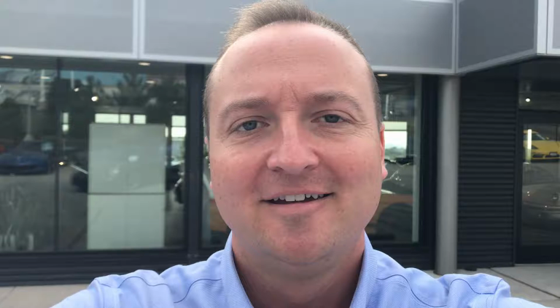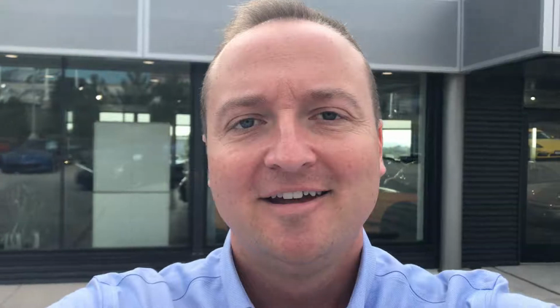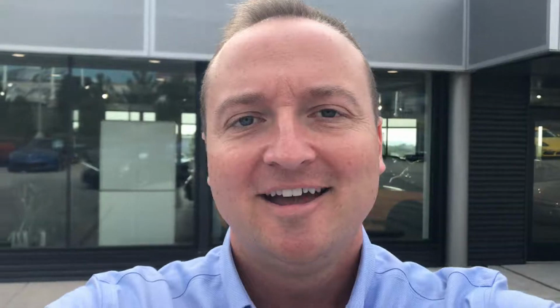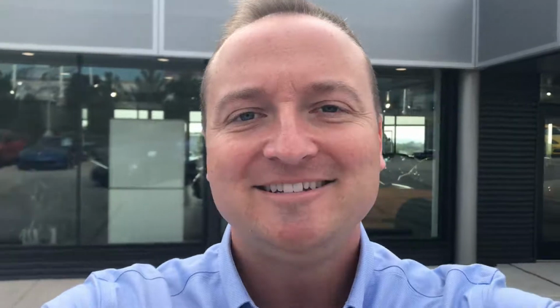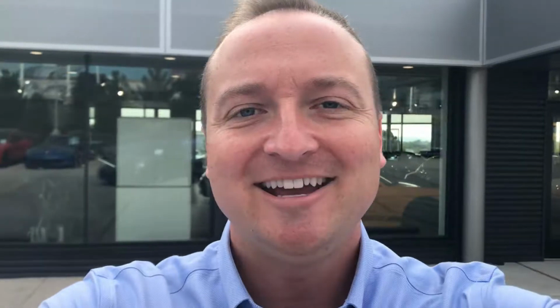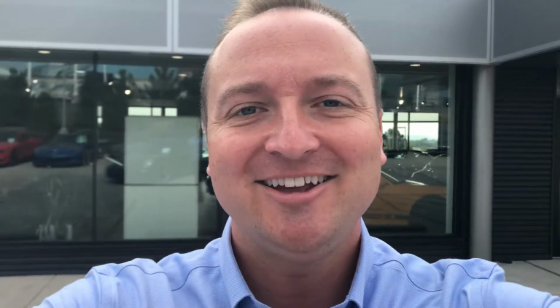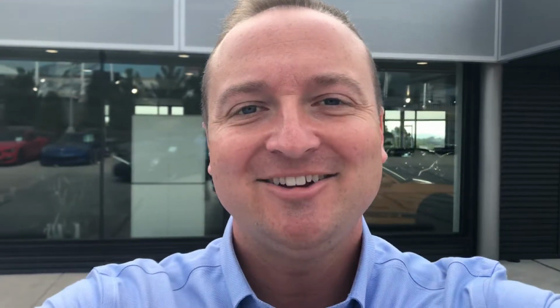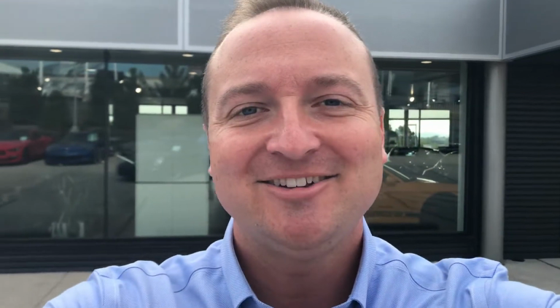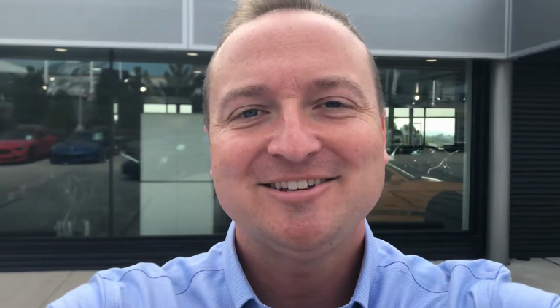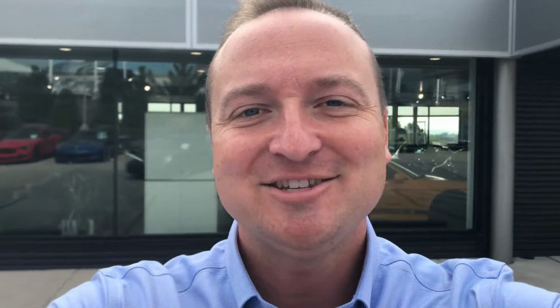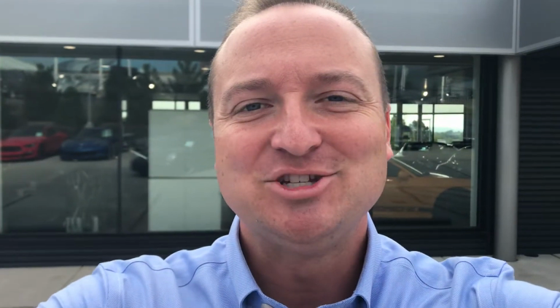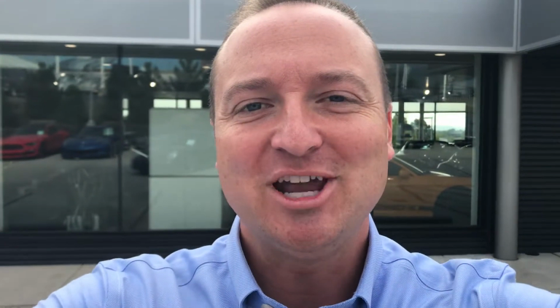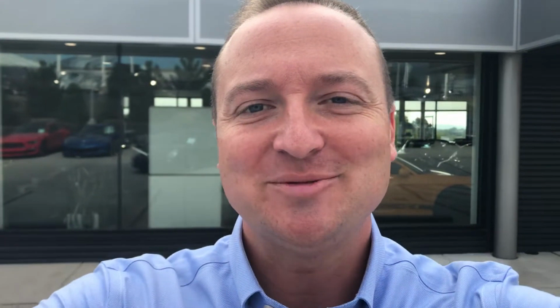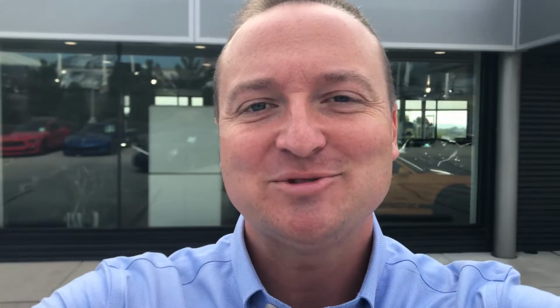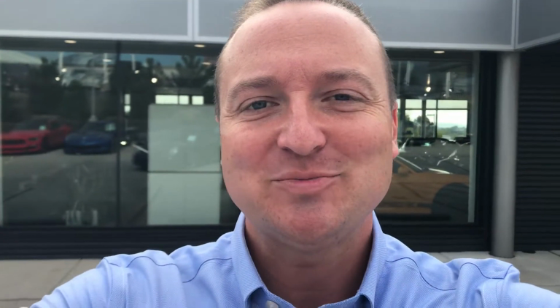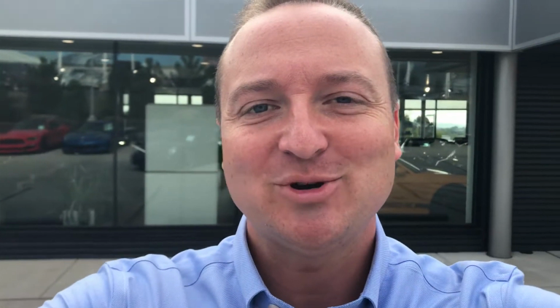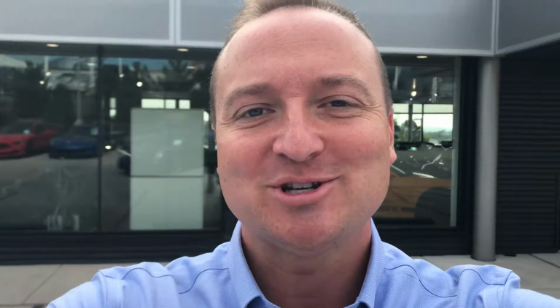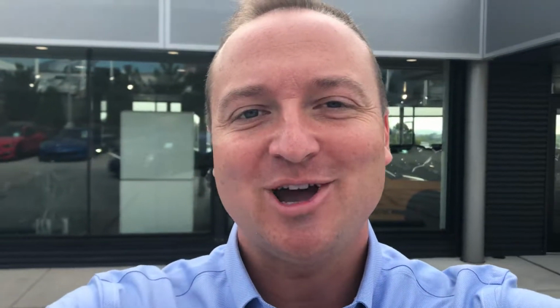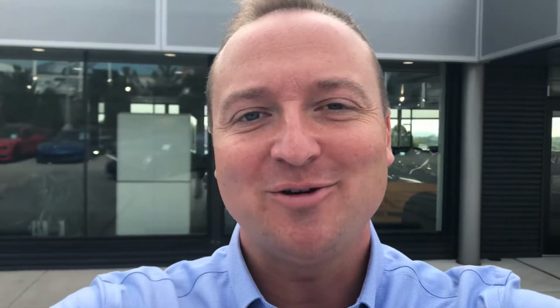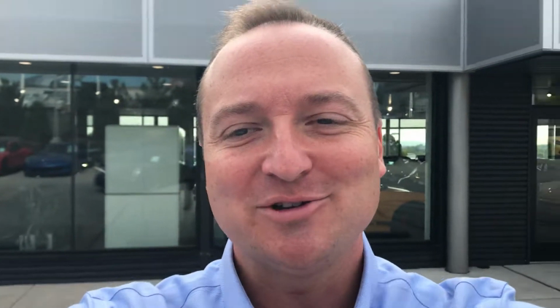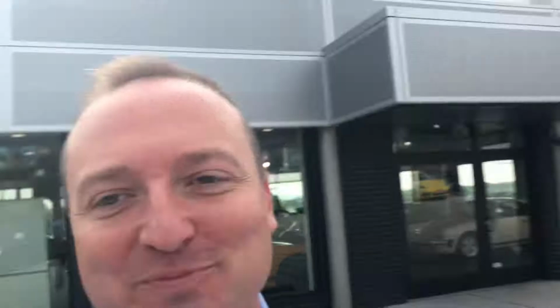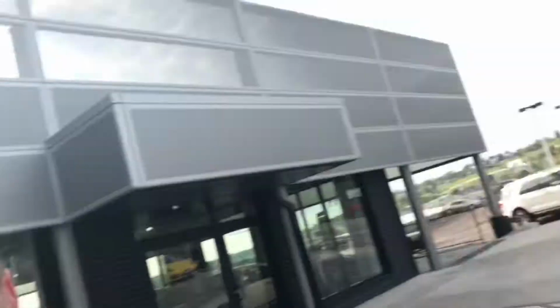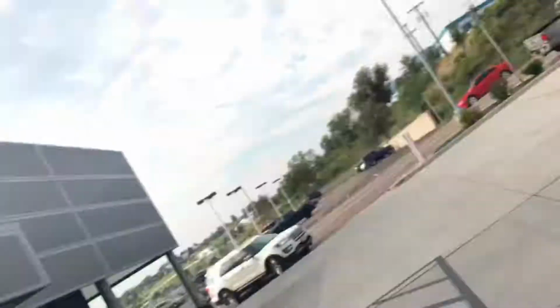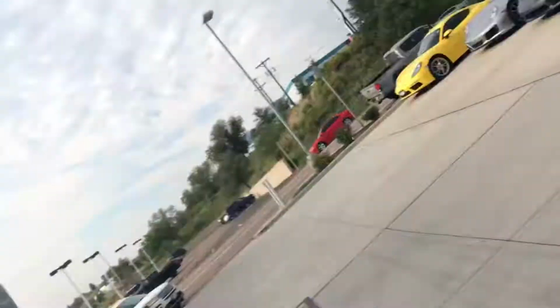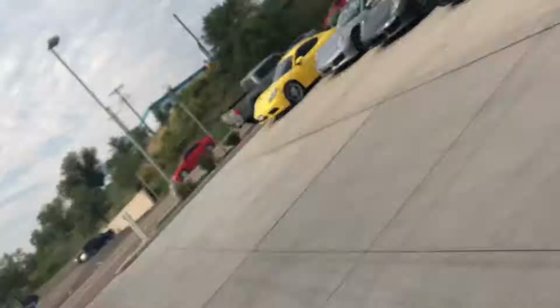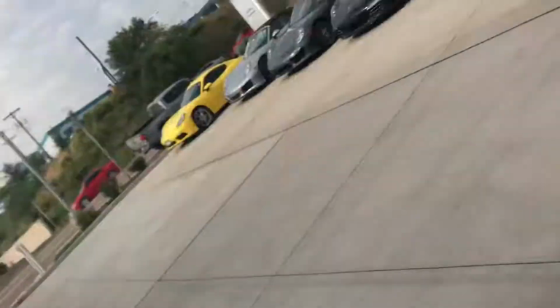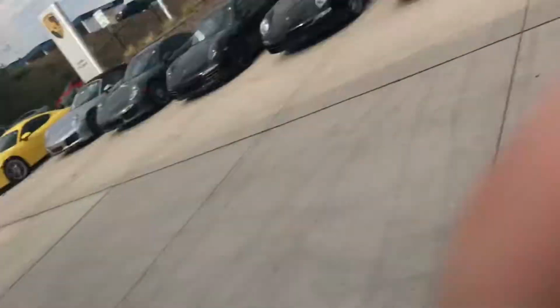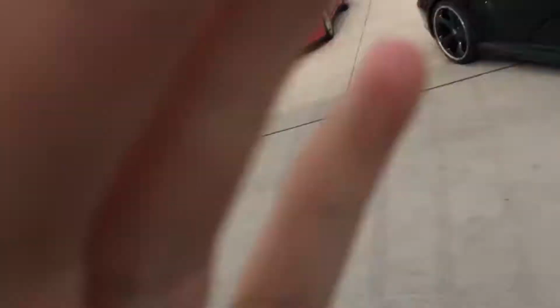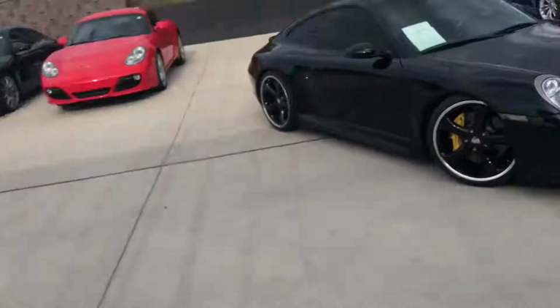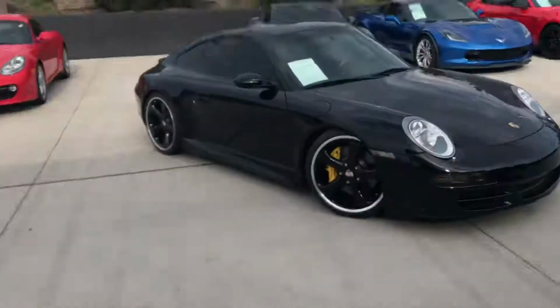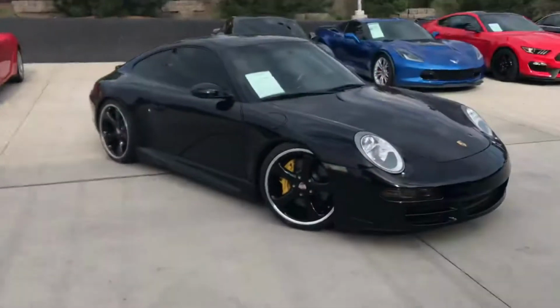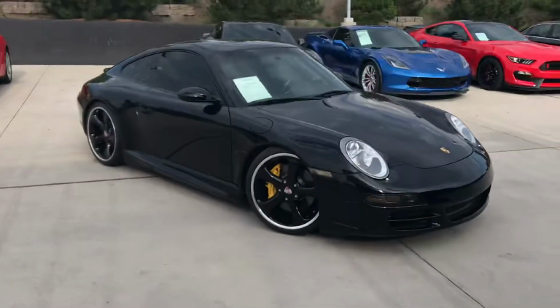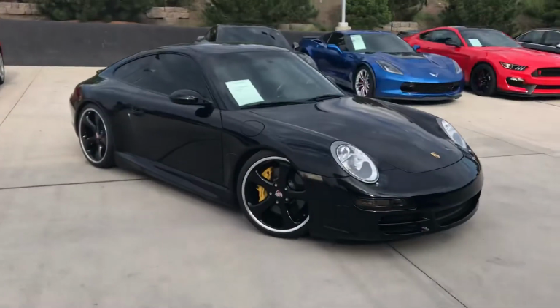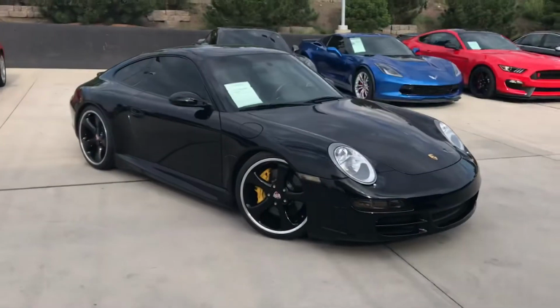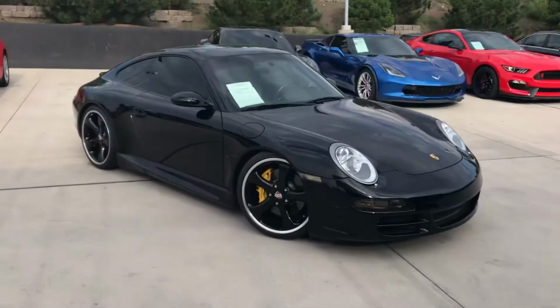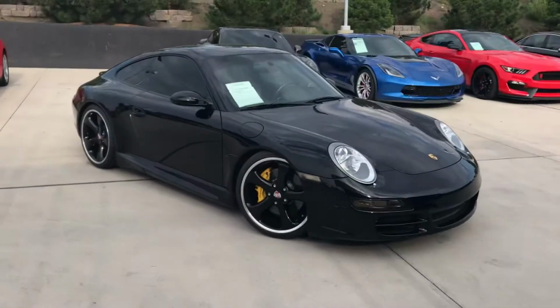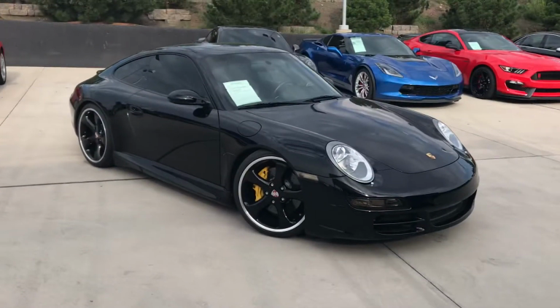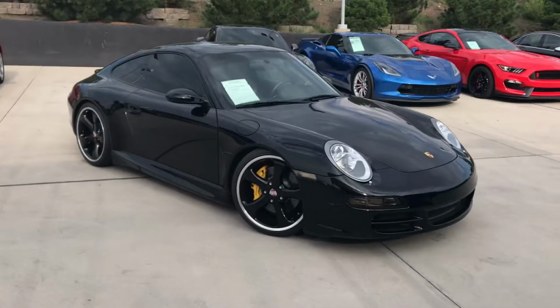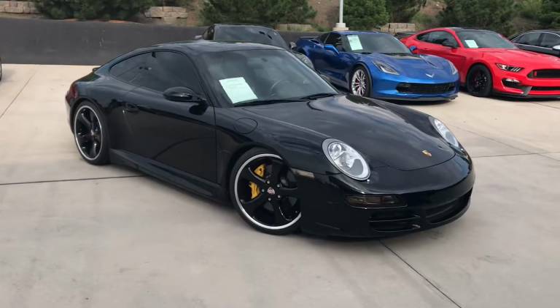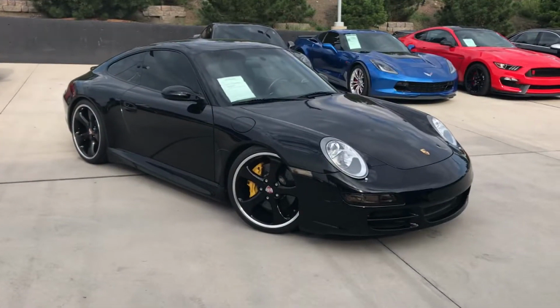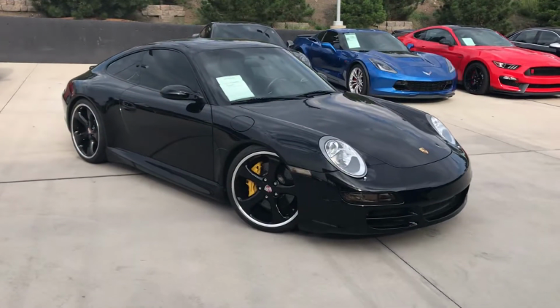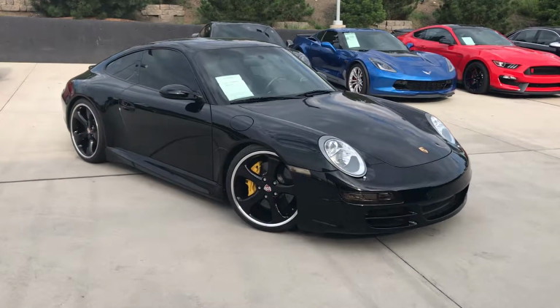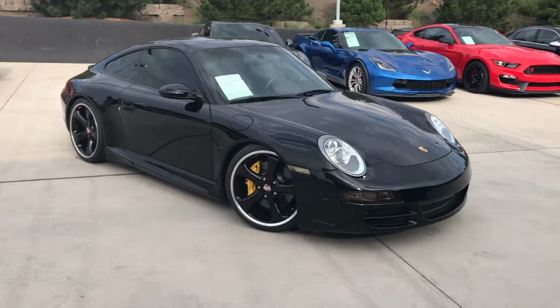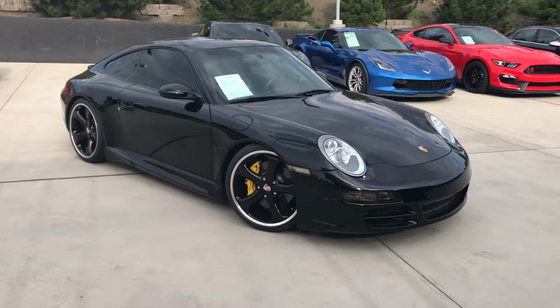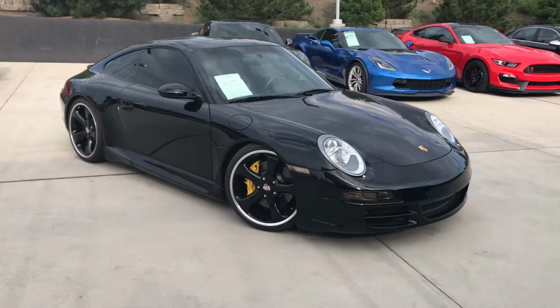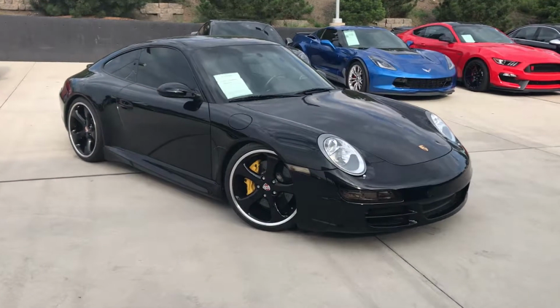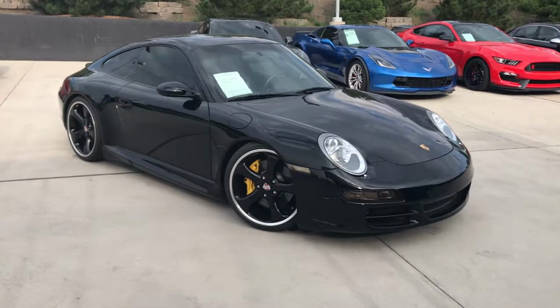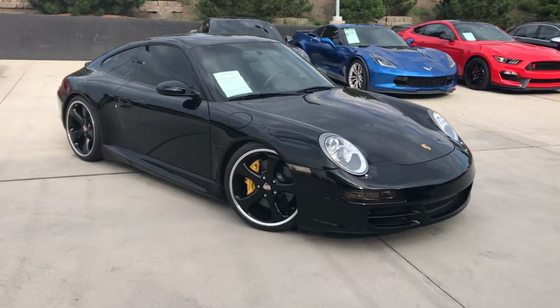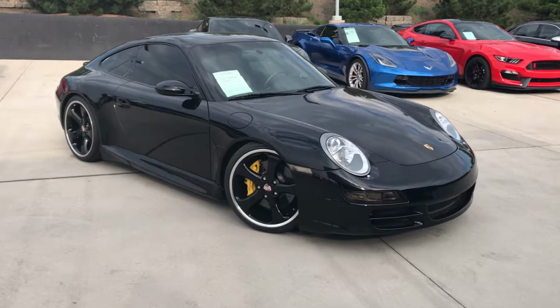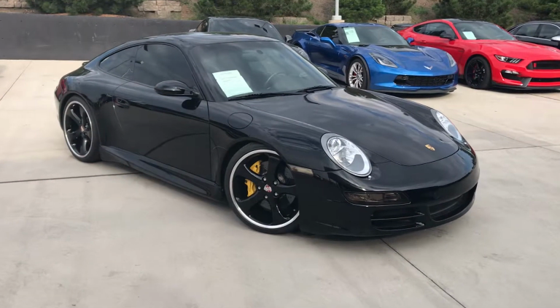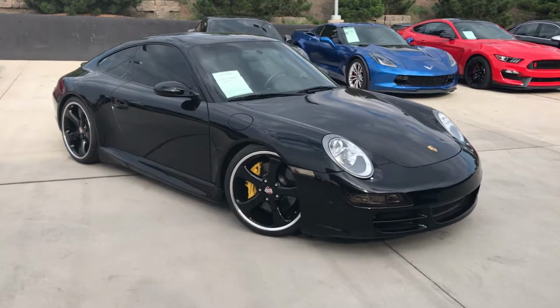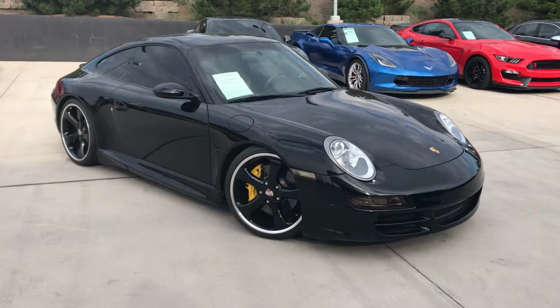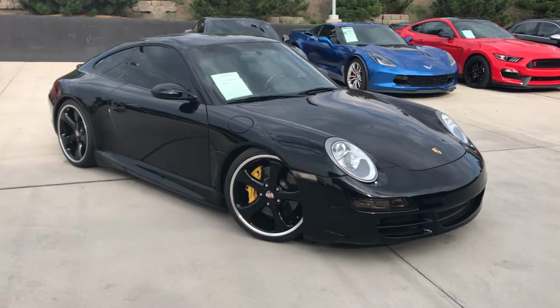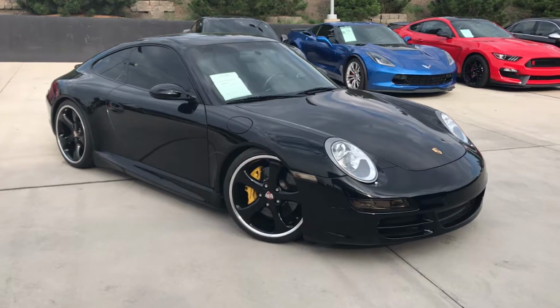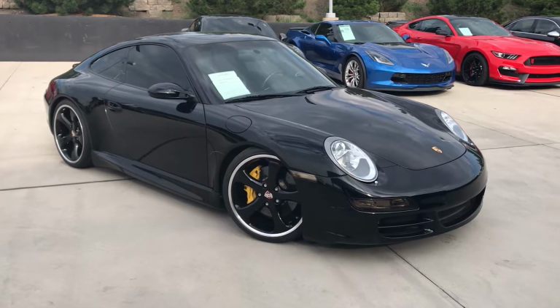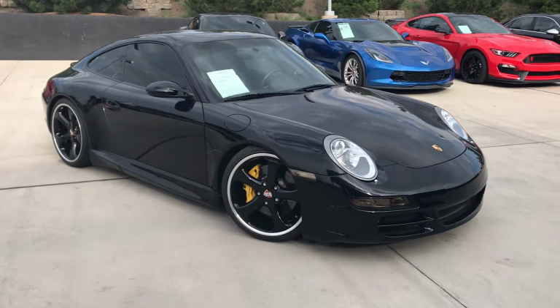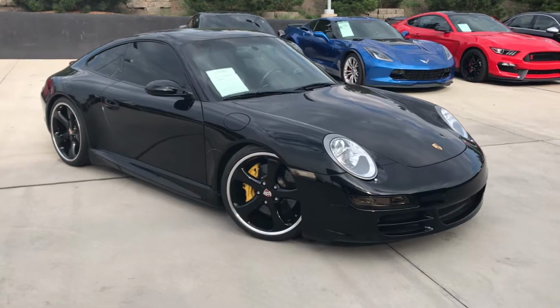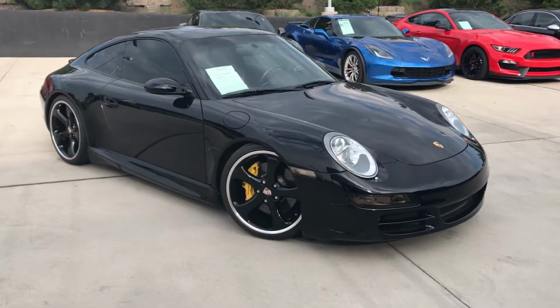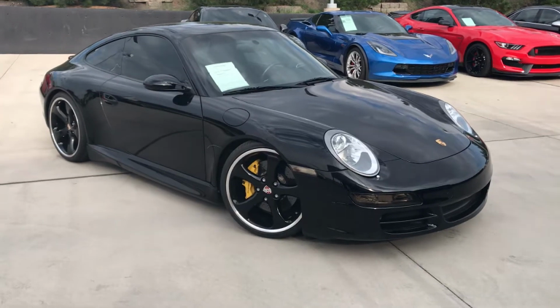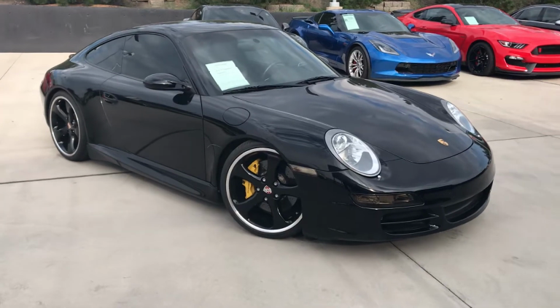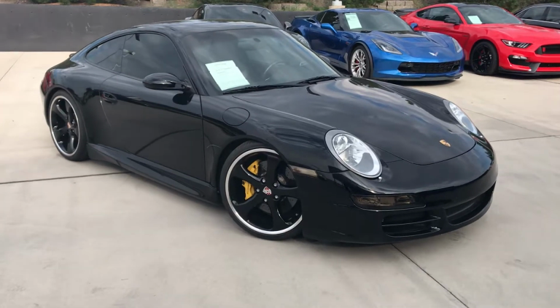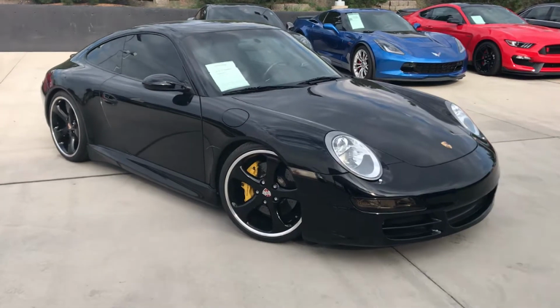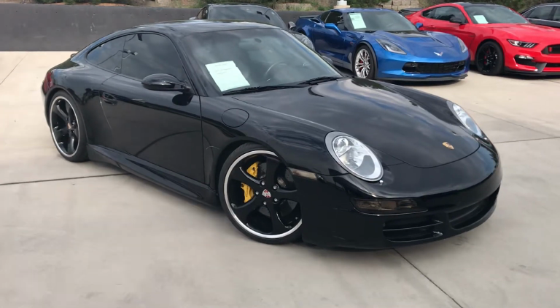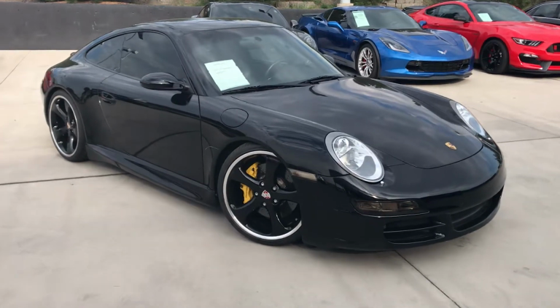Hey Taylor, this is James with Porsche Colorado Springs. Just wanted to show you the 2005 911 Carrera S like you requested in person.